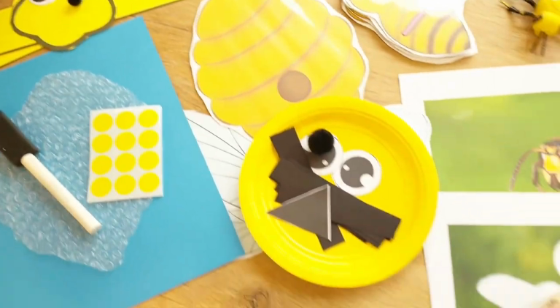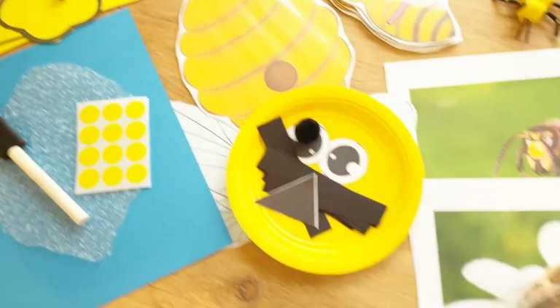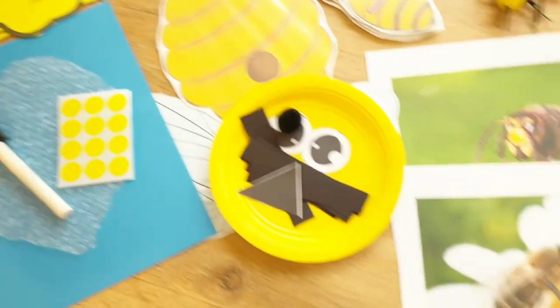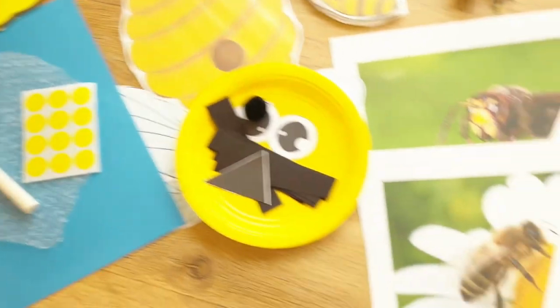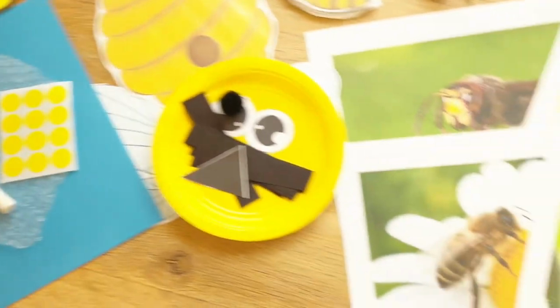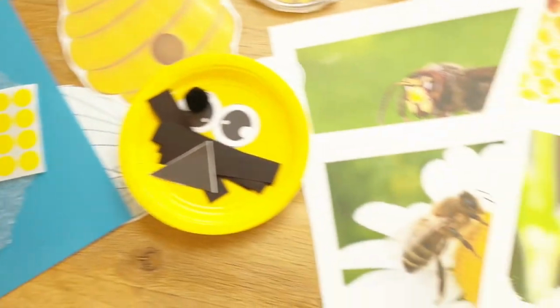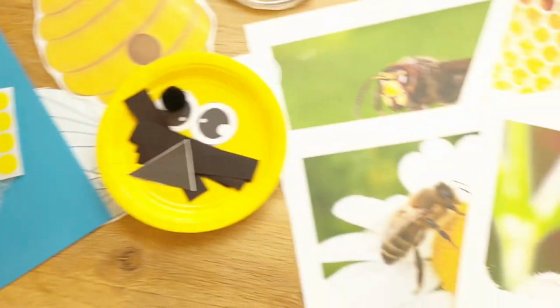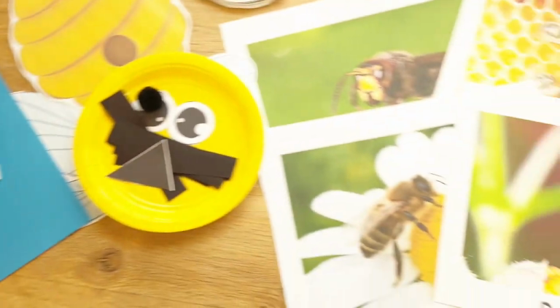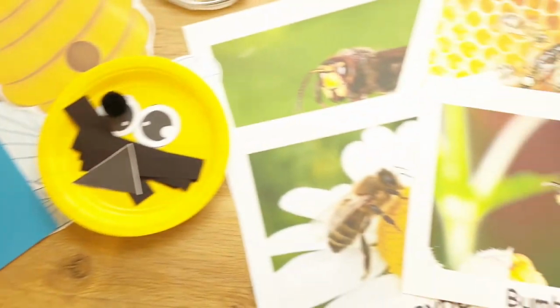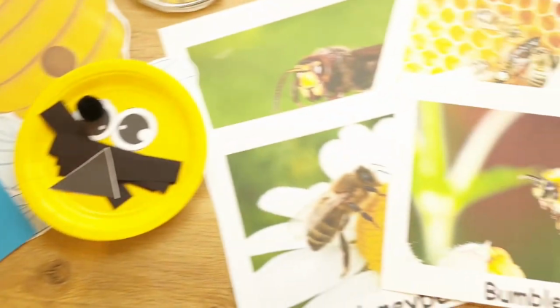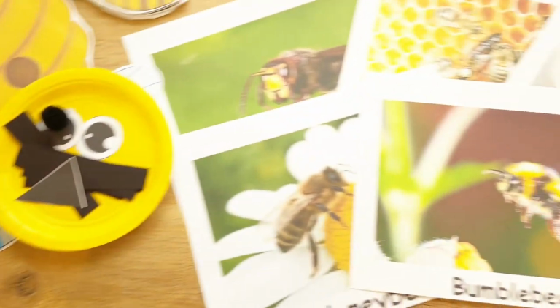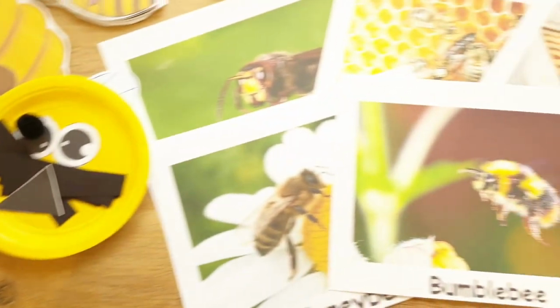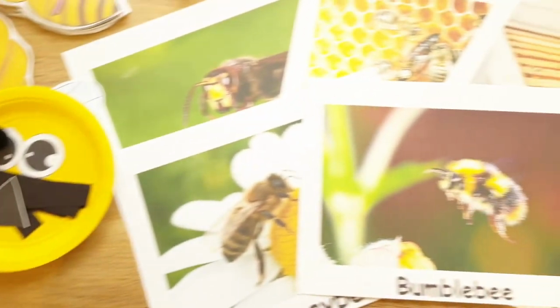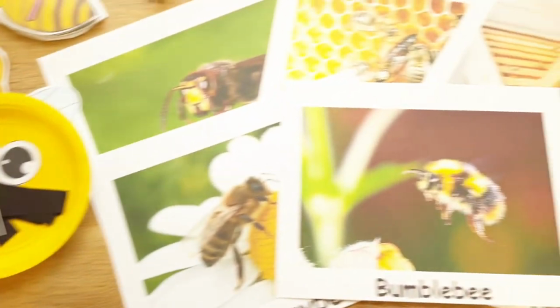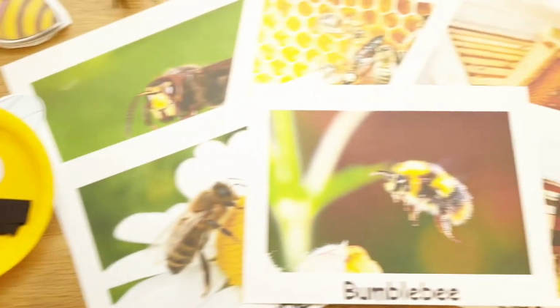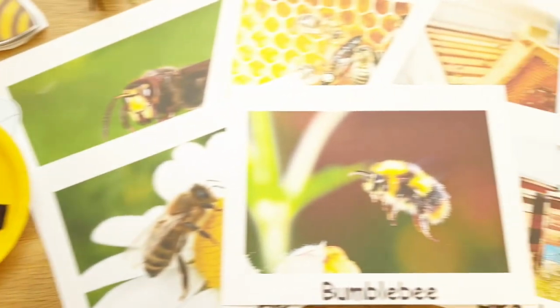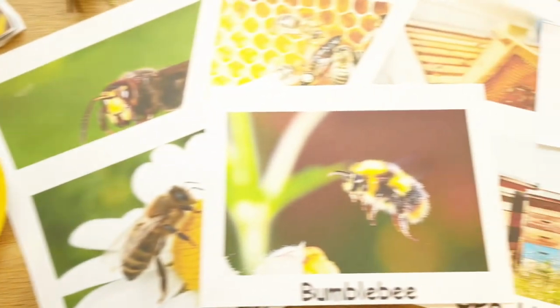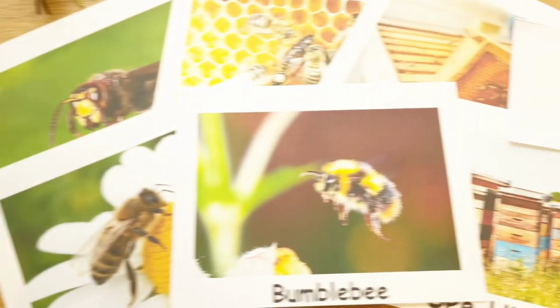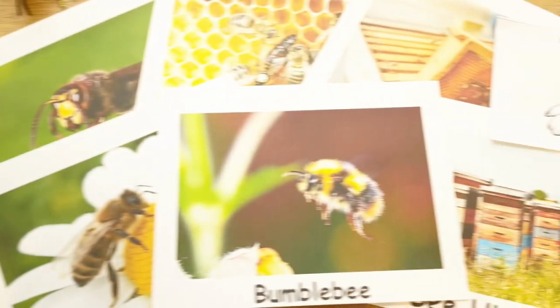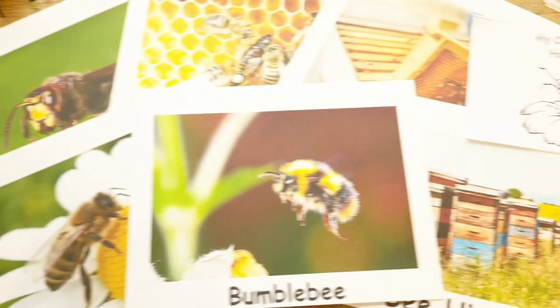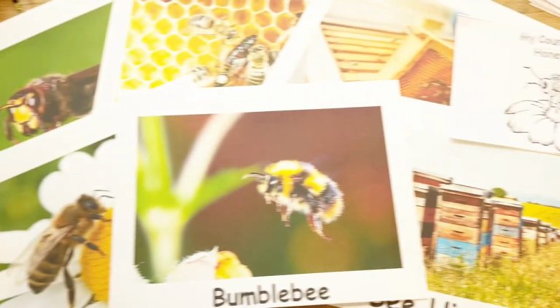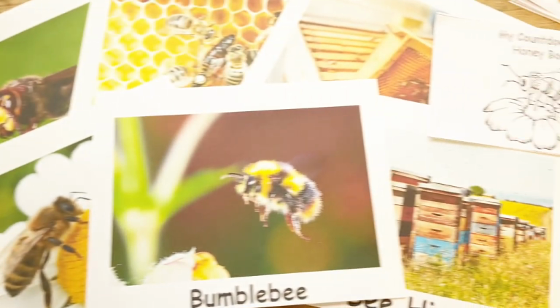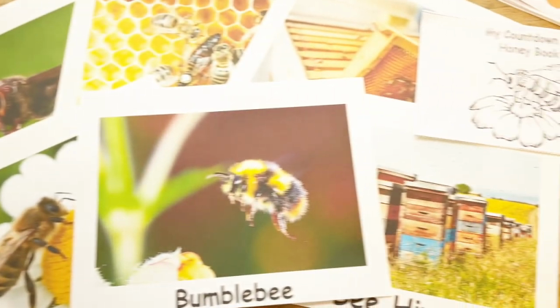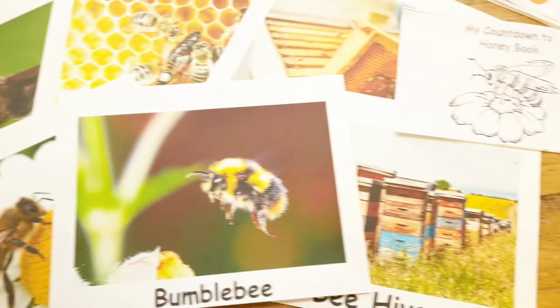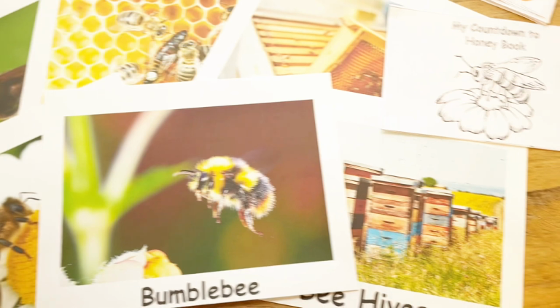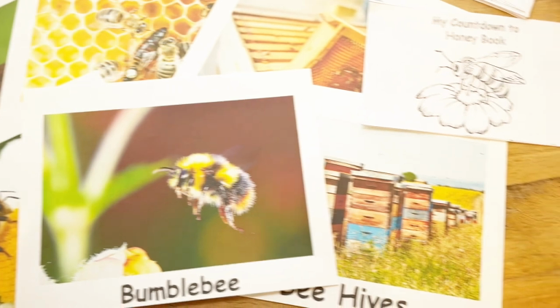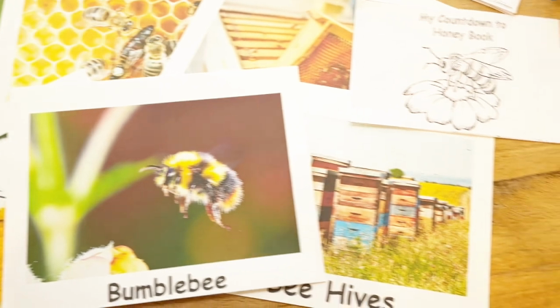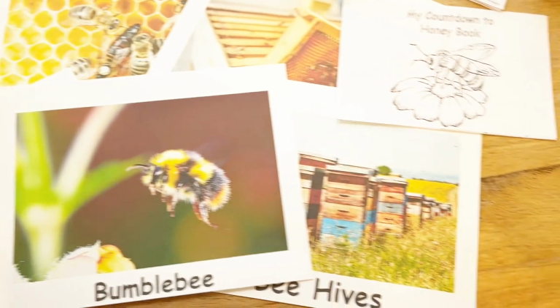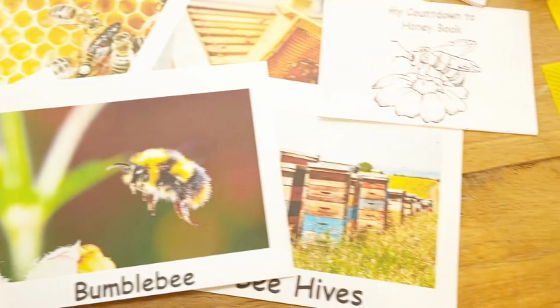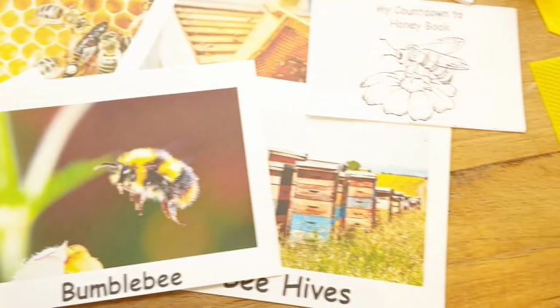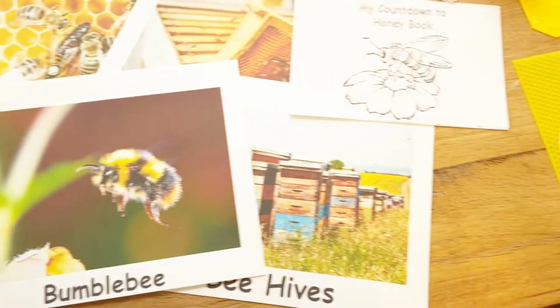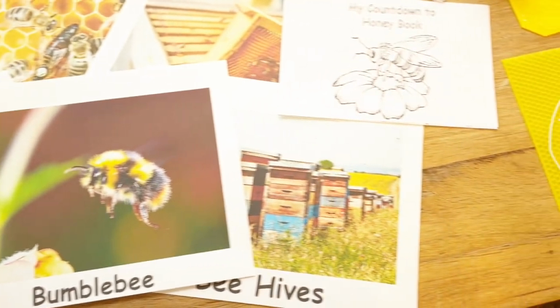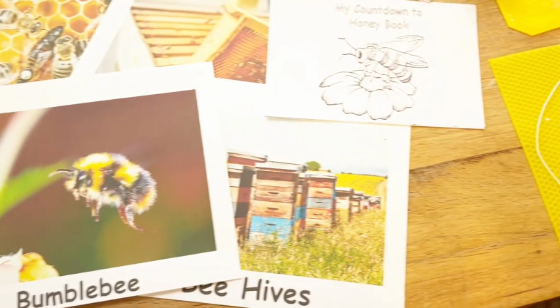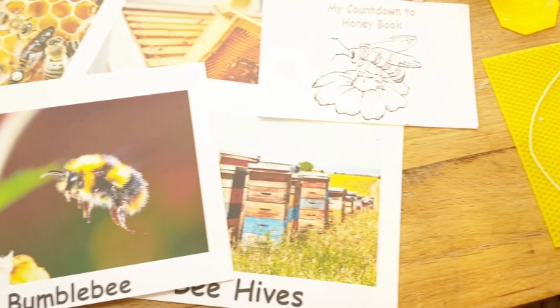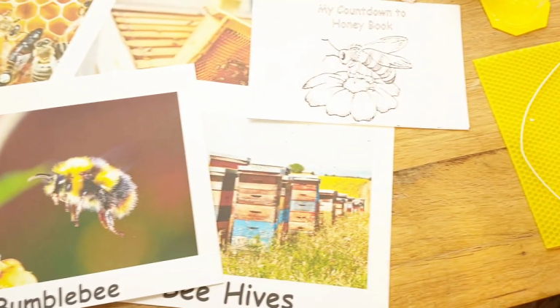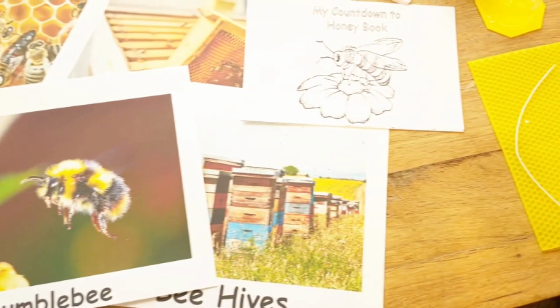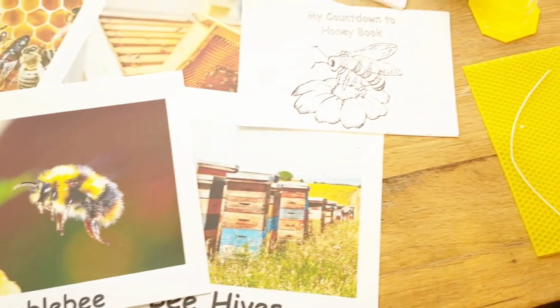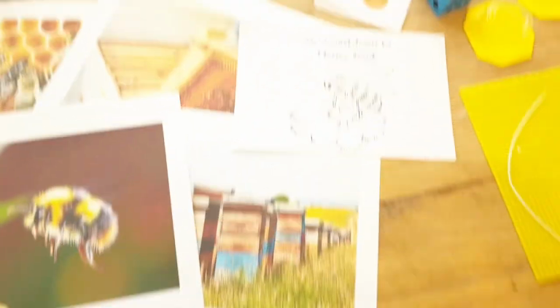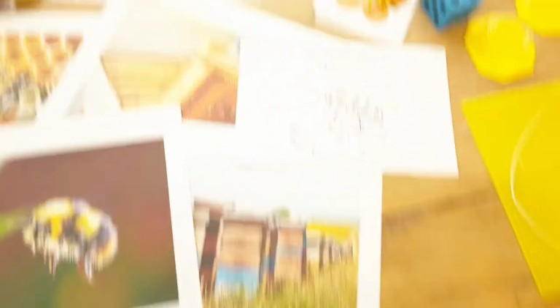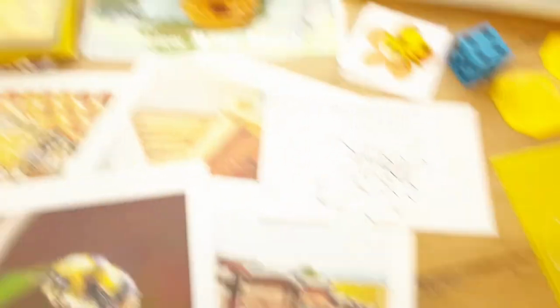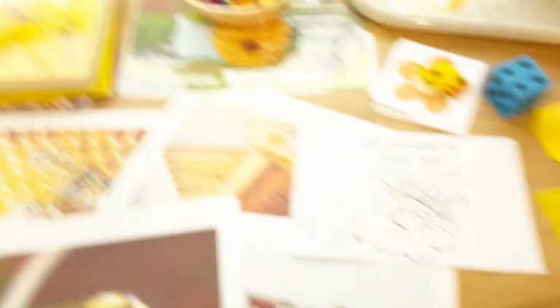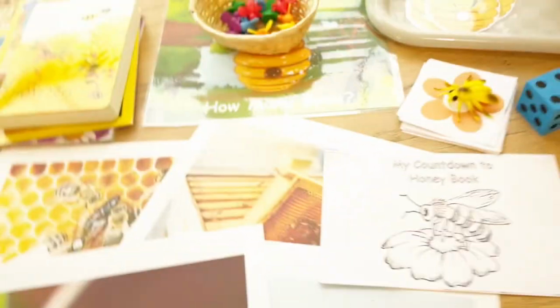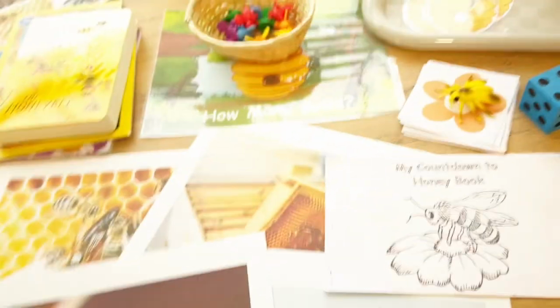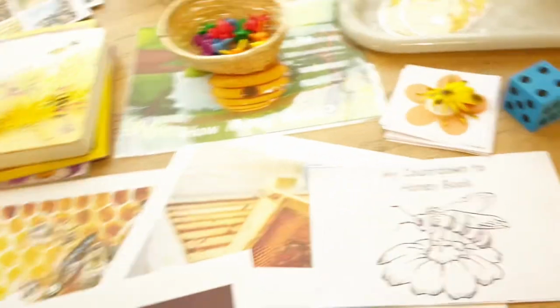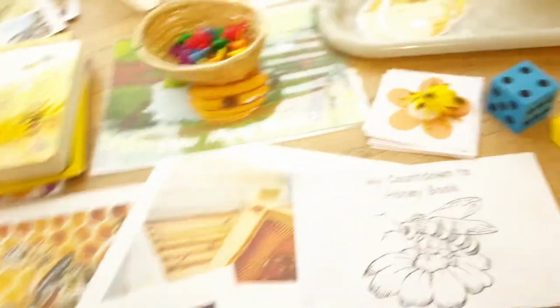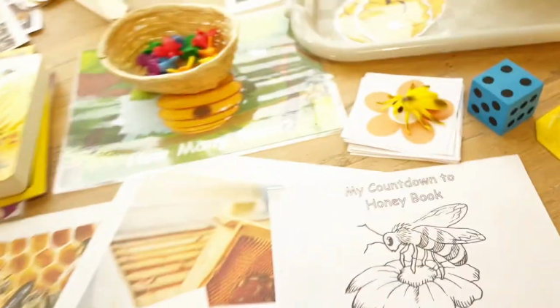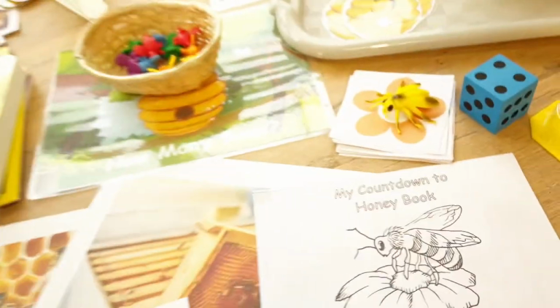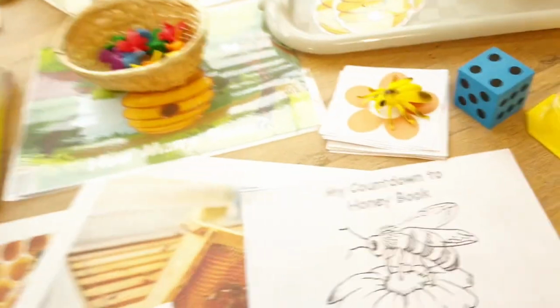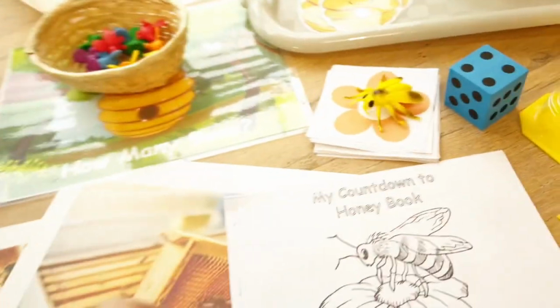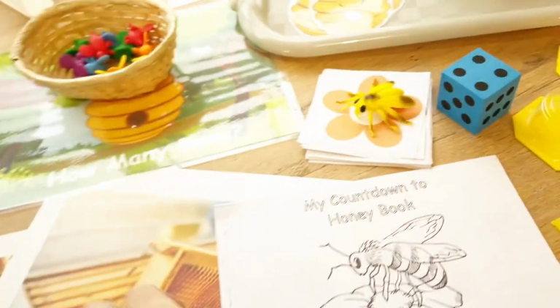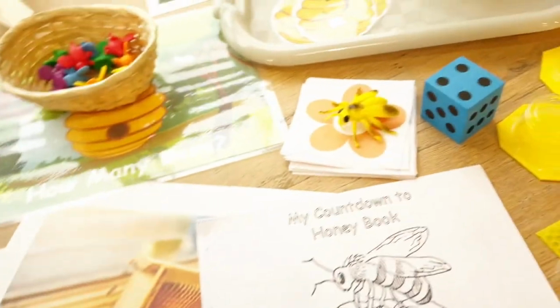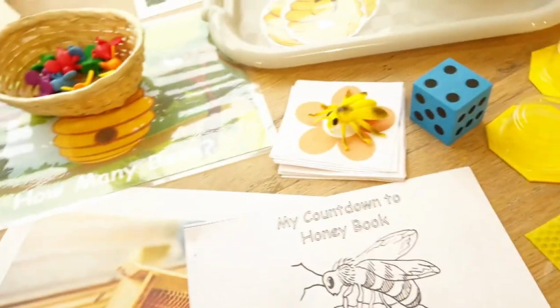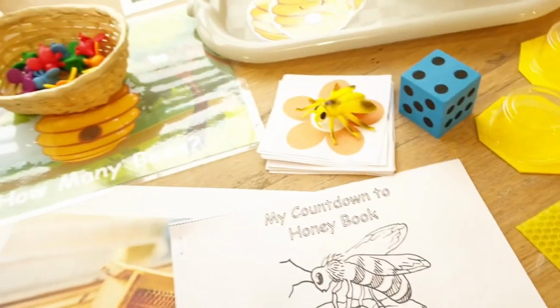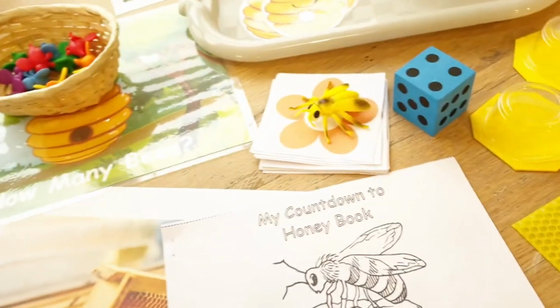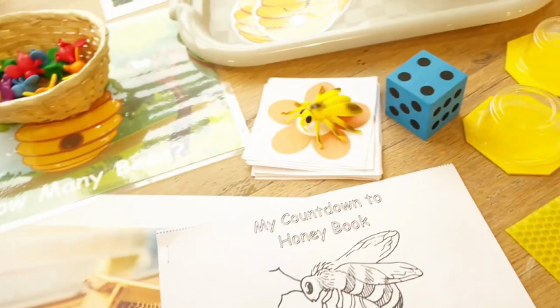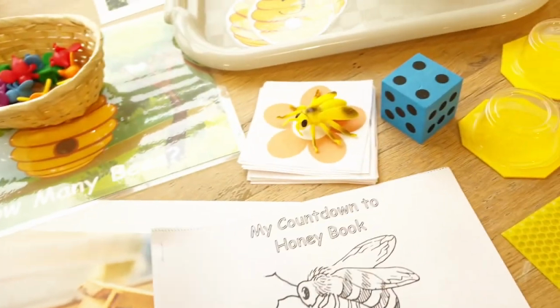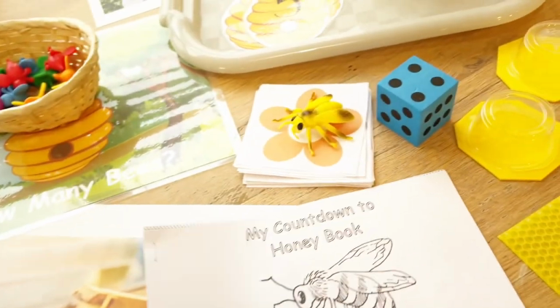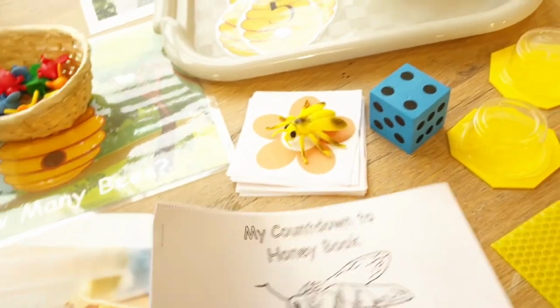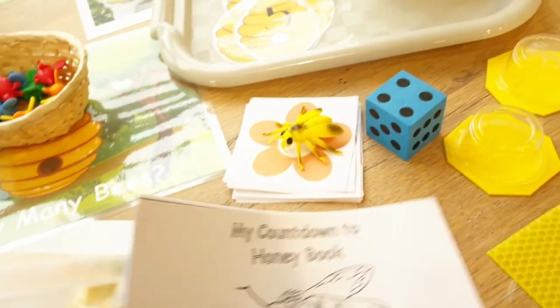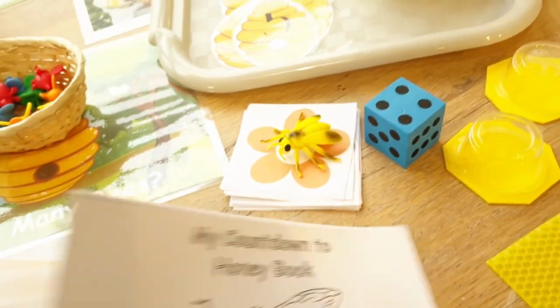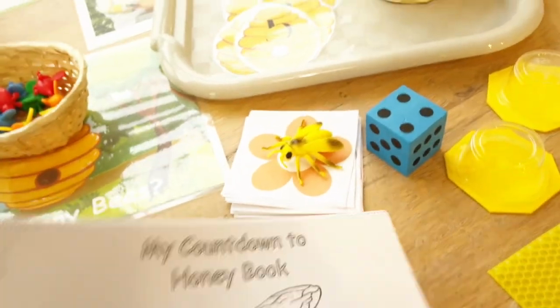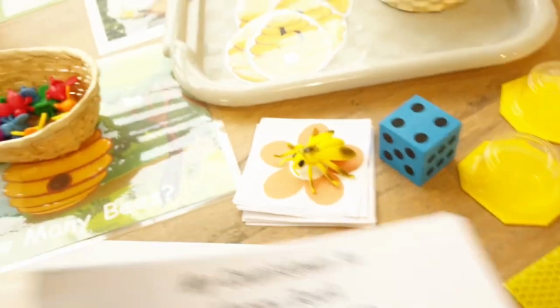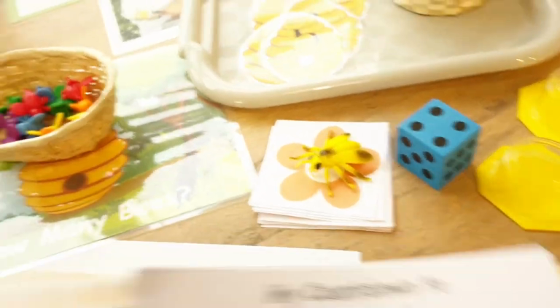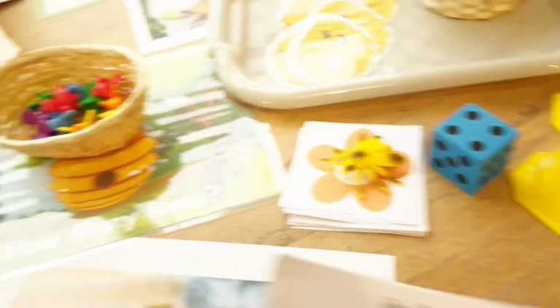I hope you enjoyed planning with me for our bee theme. Stay tuned because my next video will be coming out very soon — make sure to subscribe so you don't miss out.